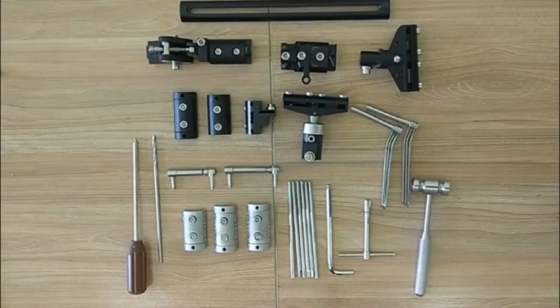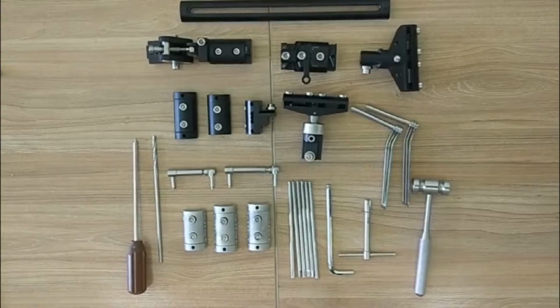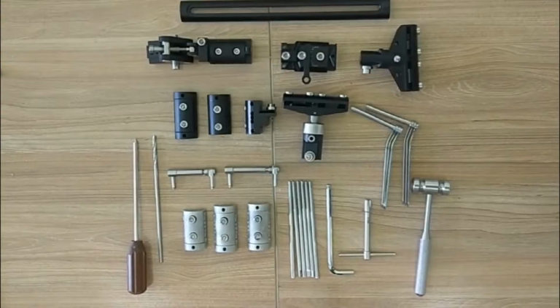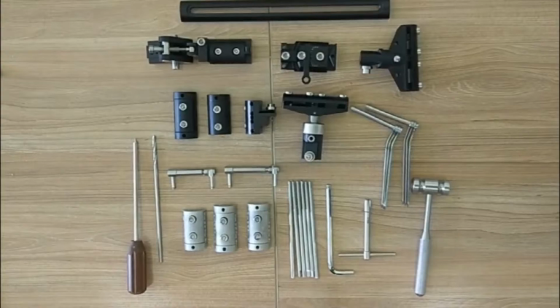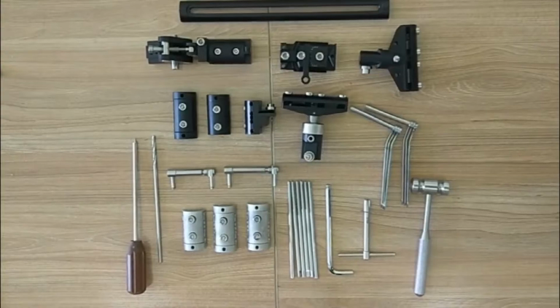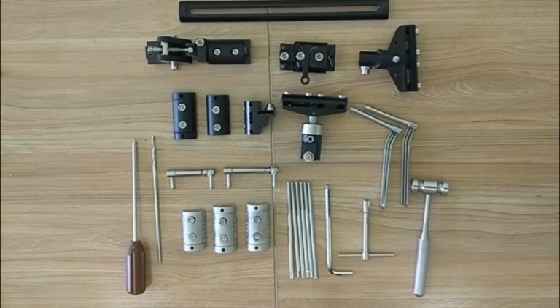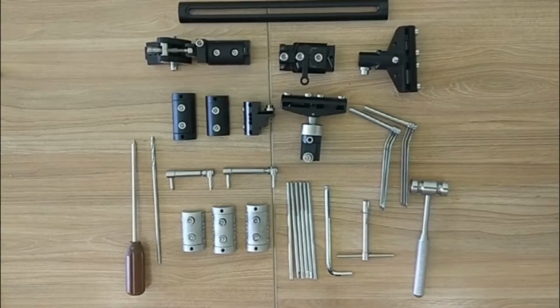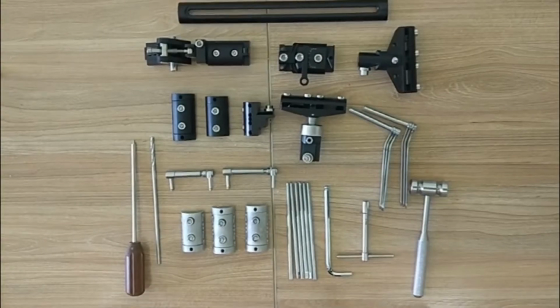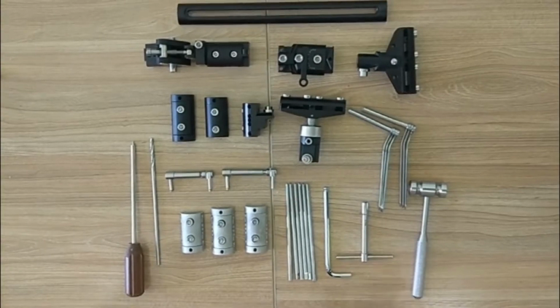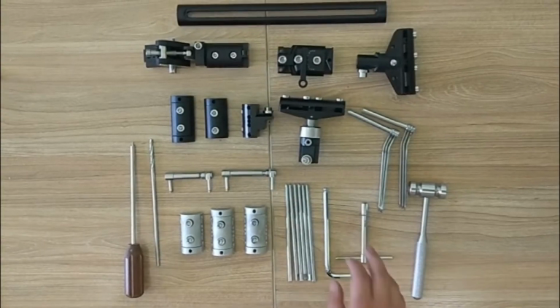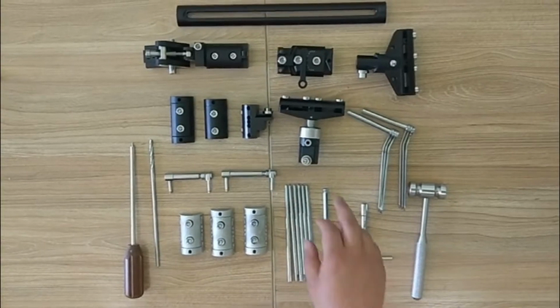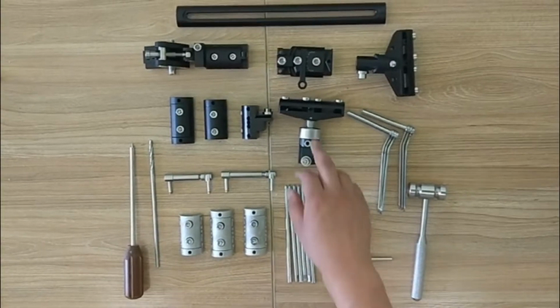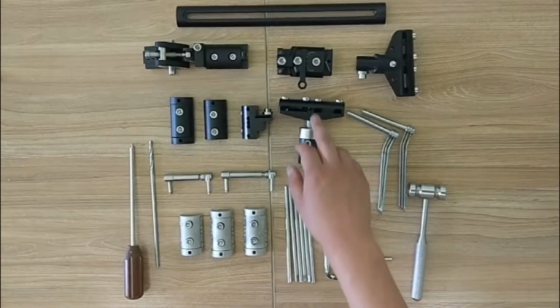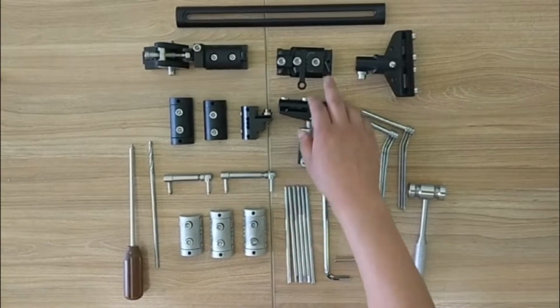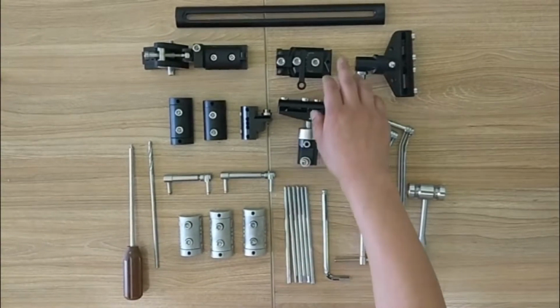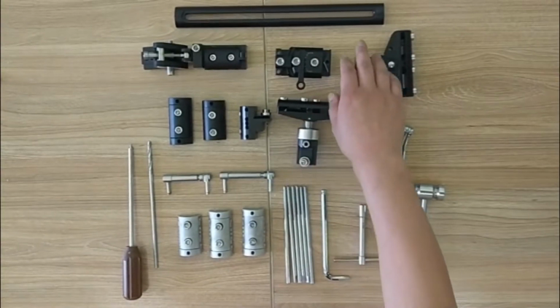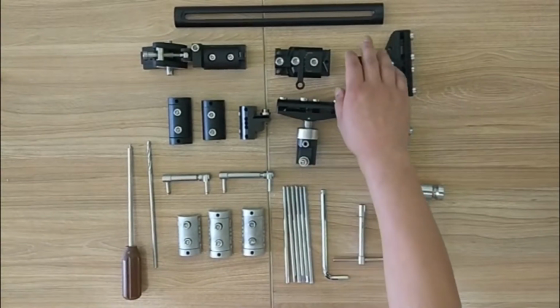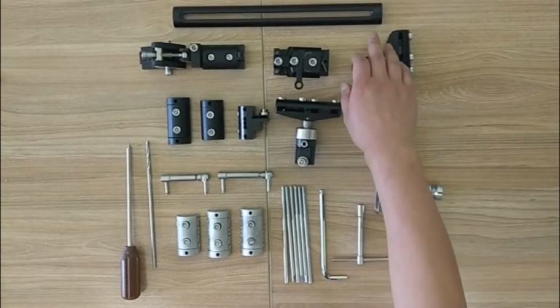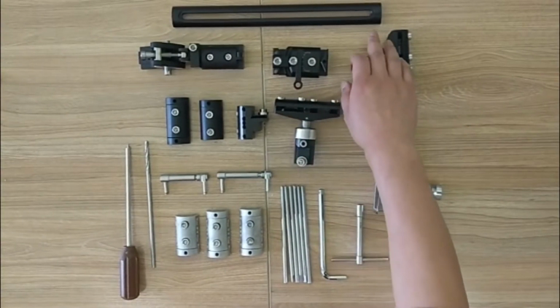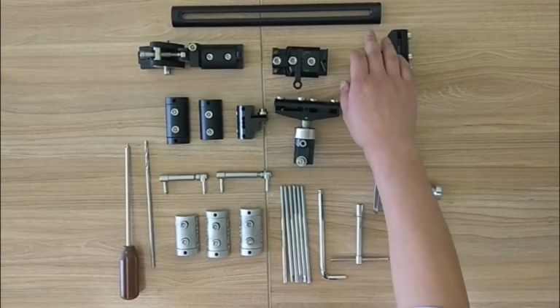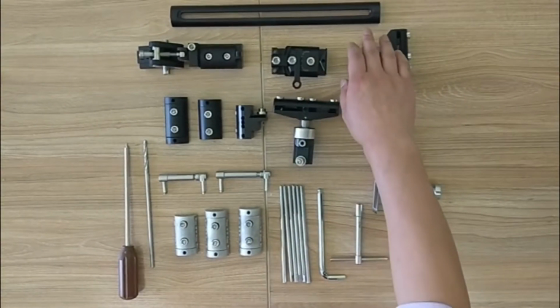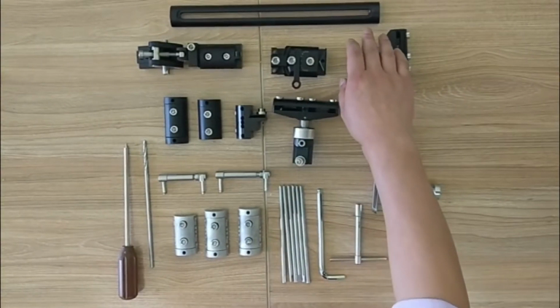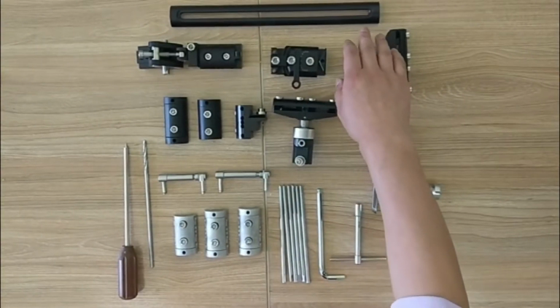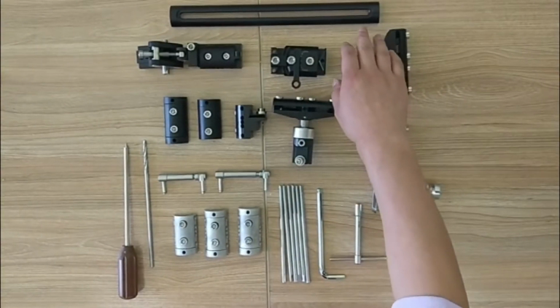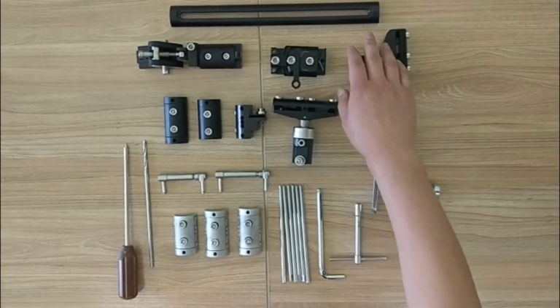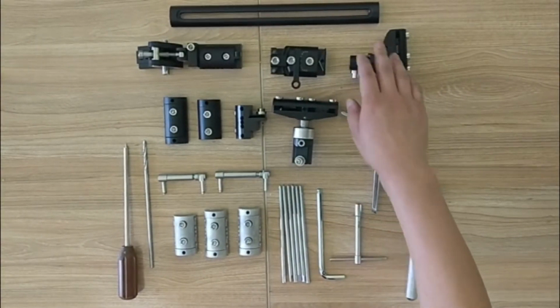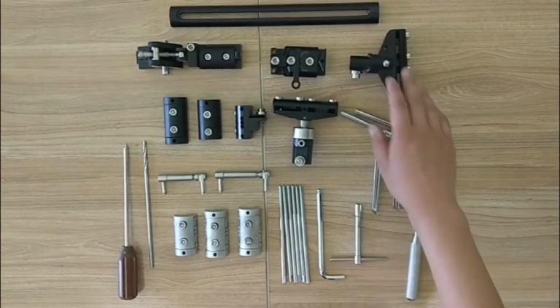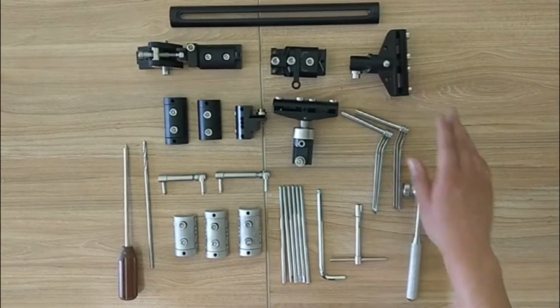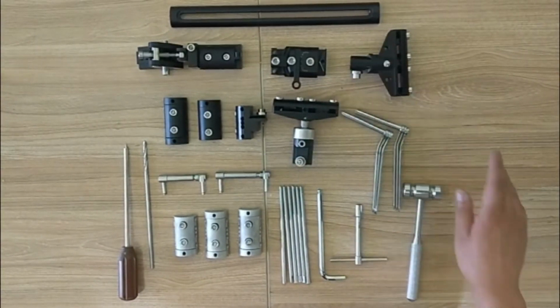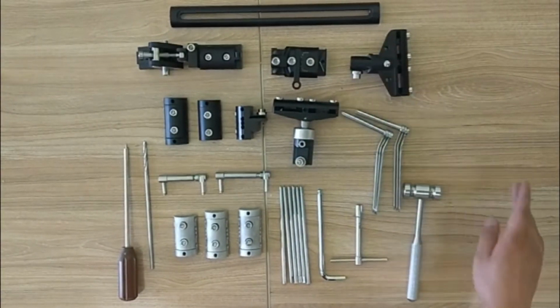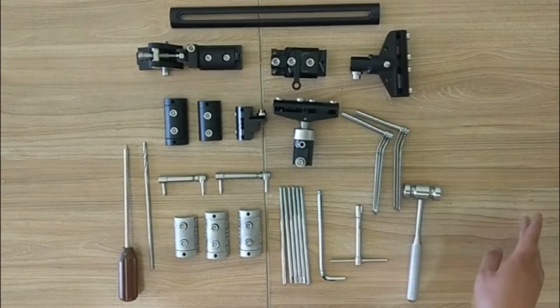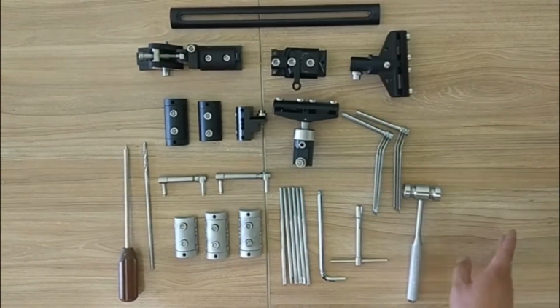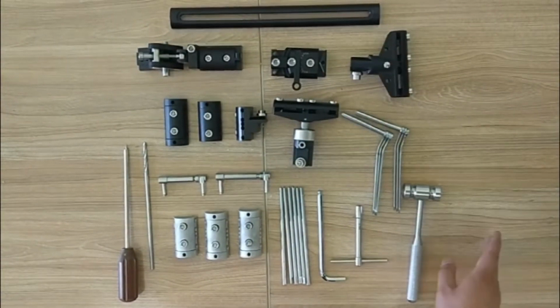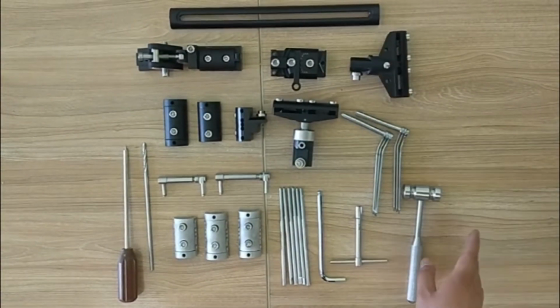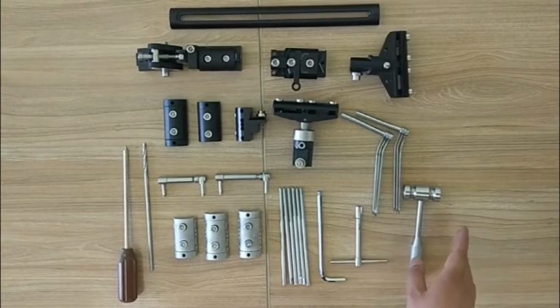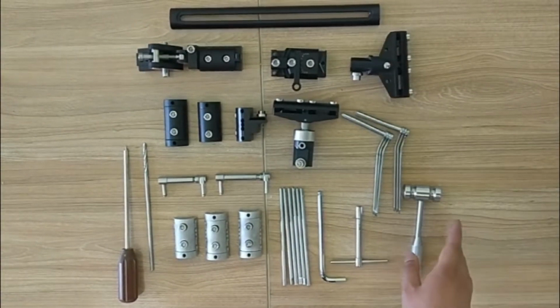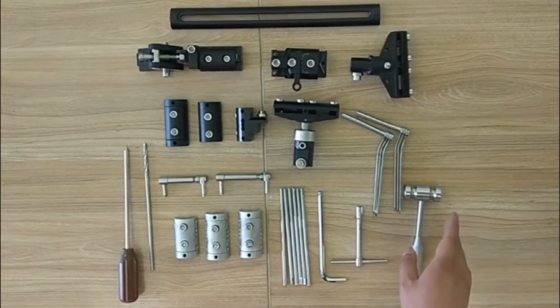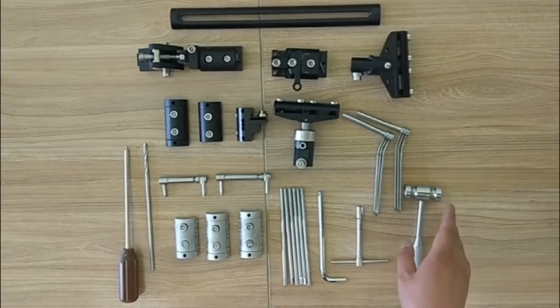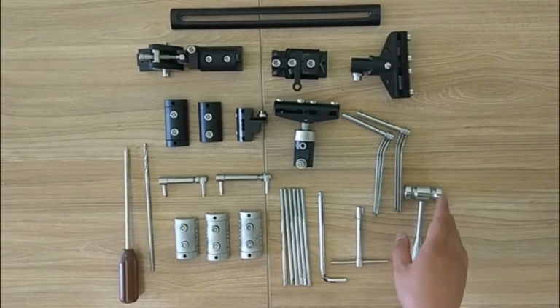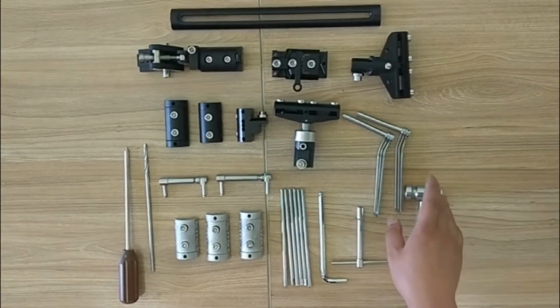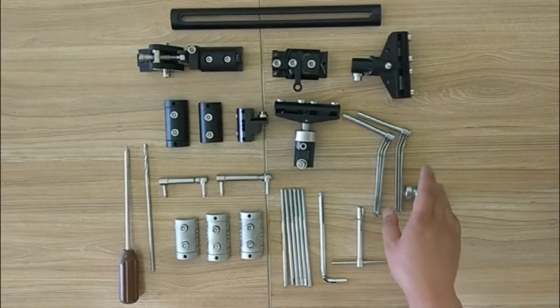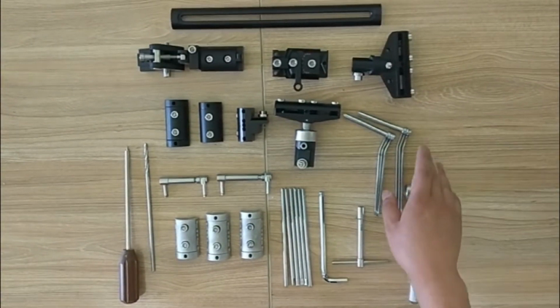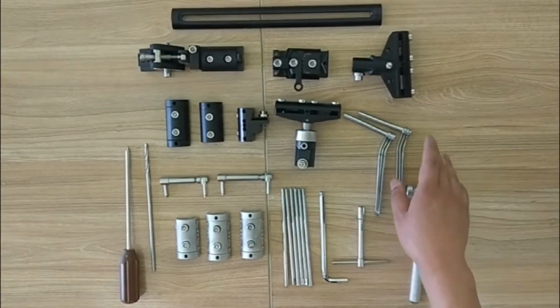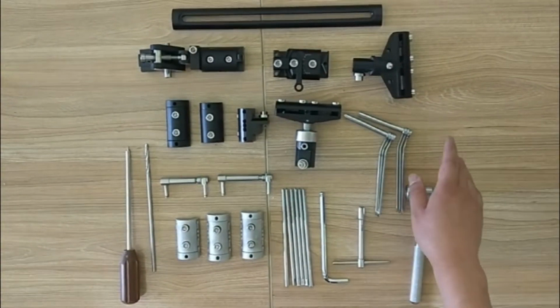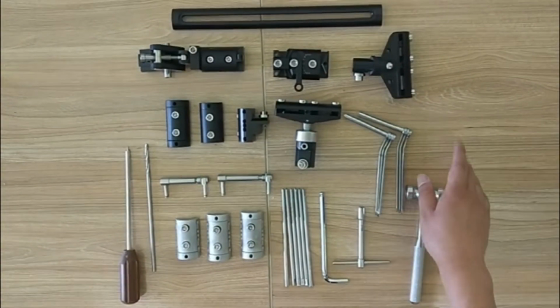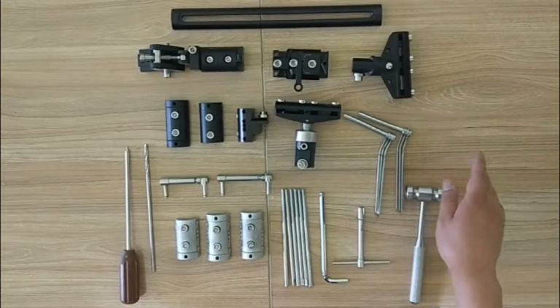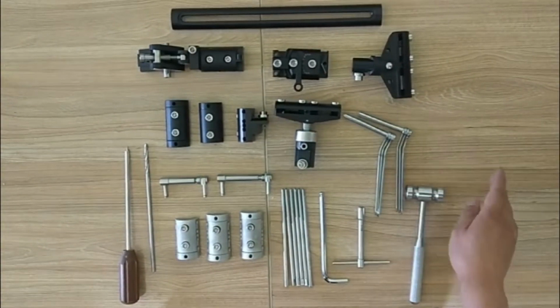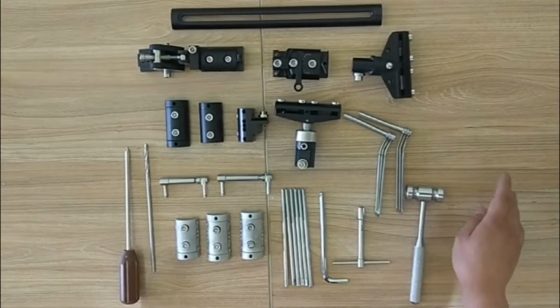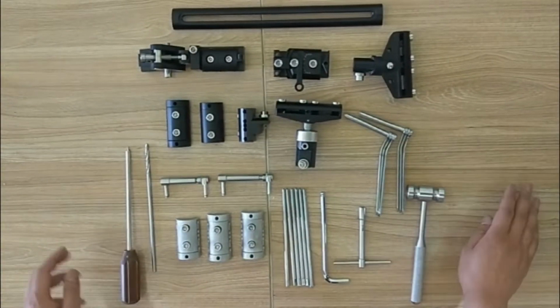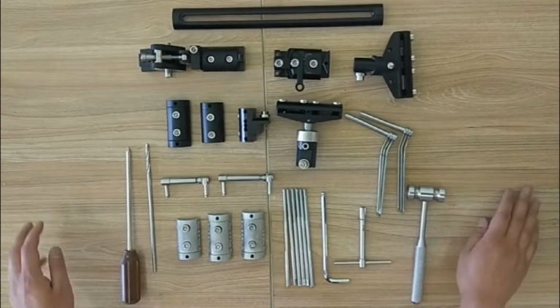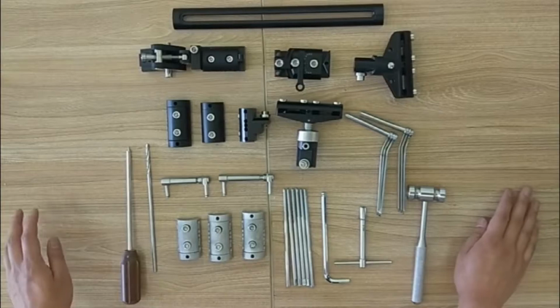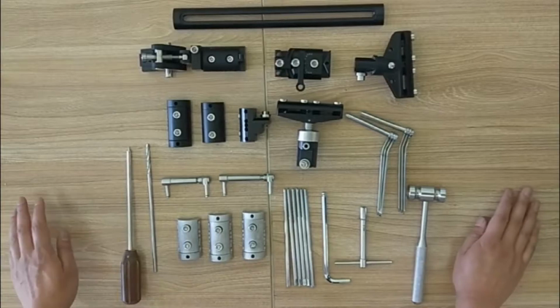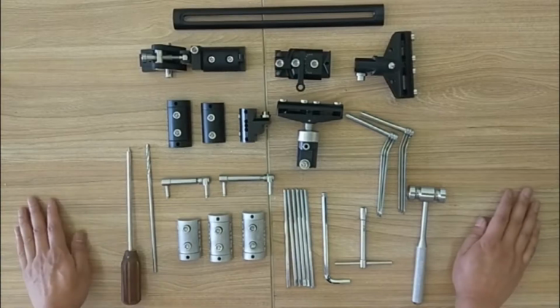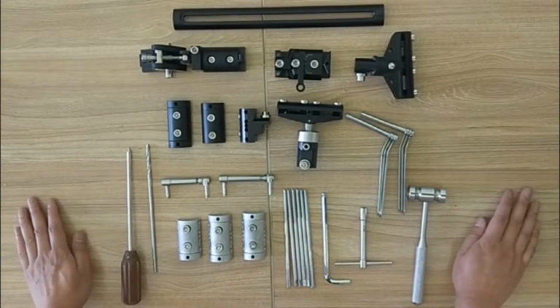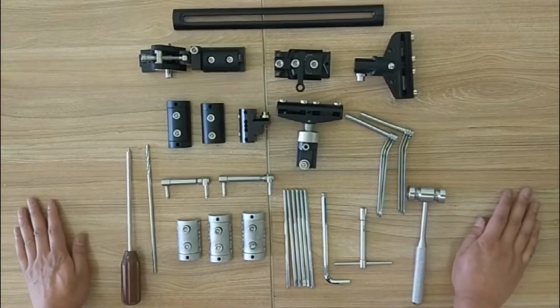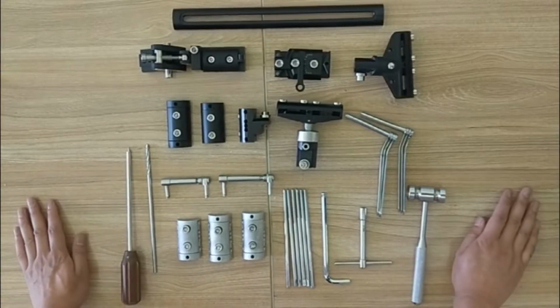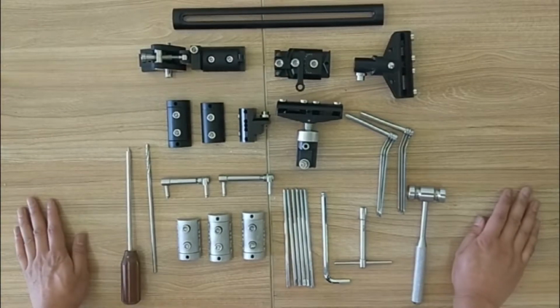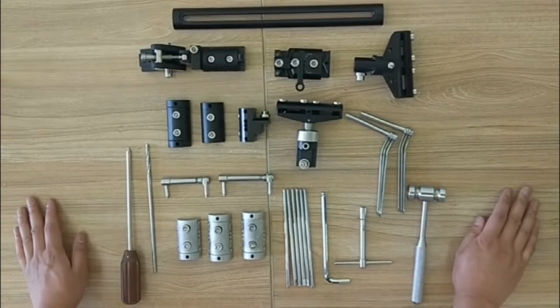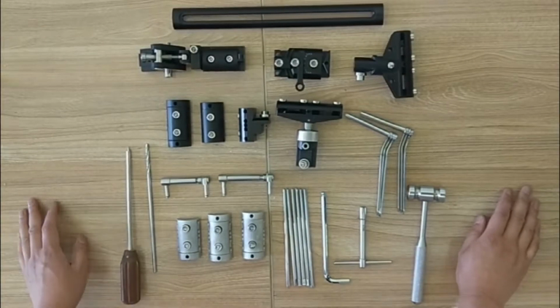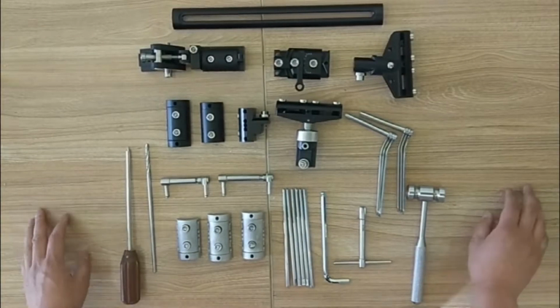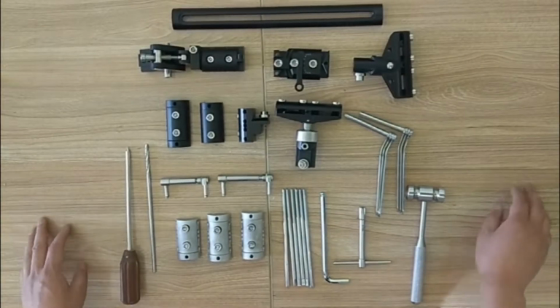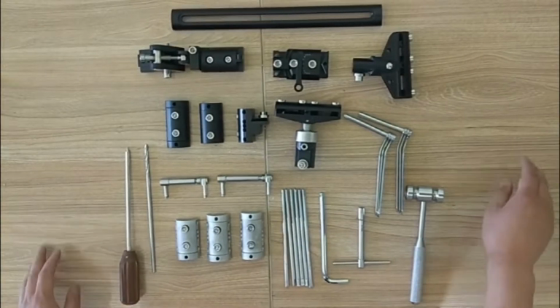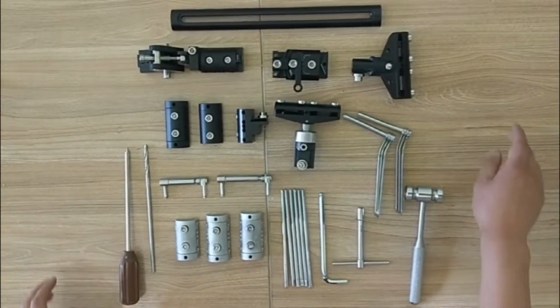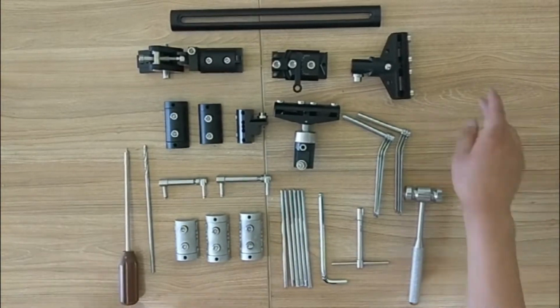Now let's look at our reconstruction system — all the parts and tools.